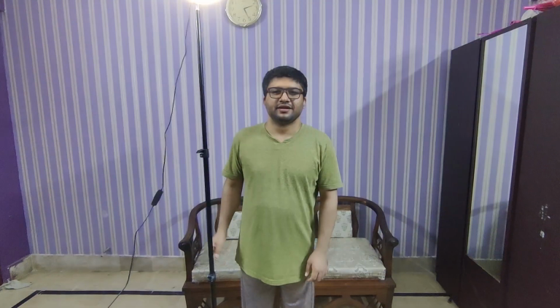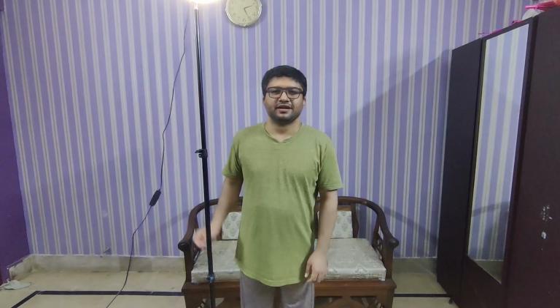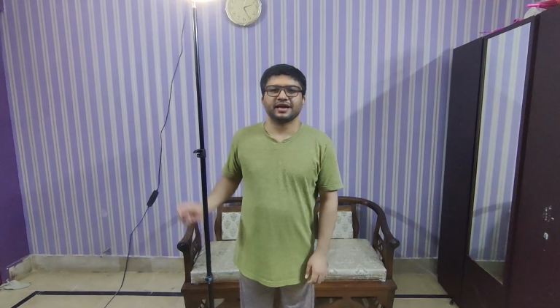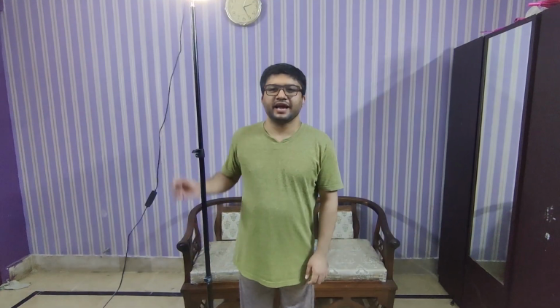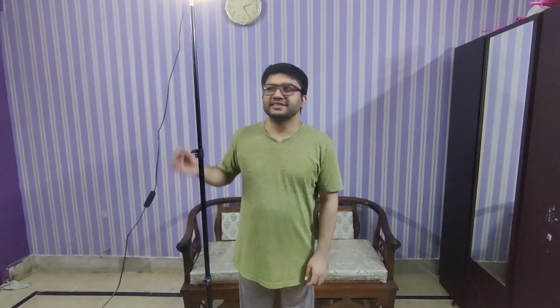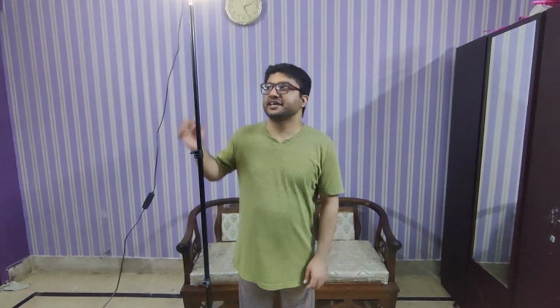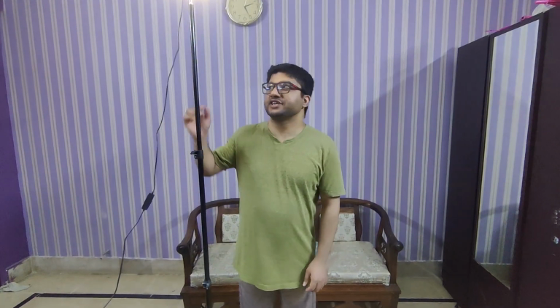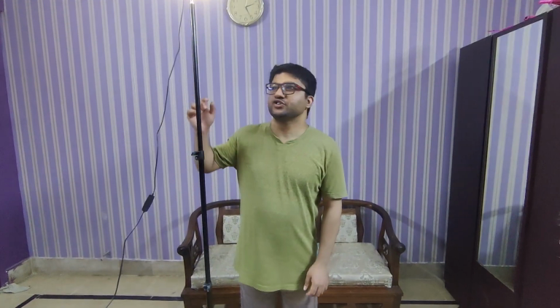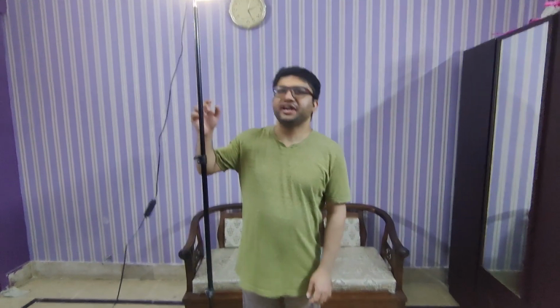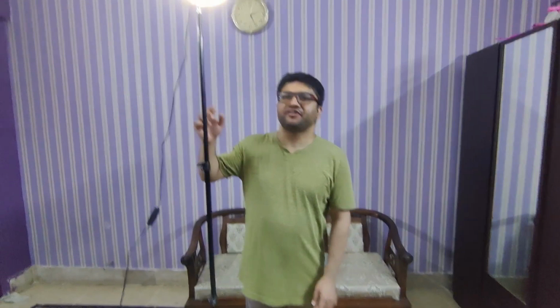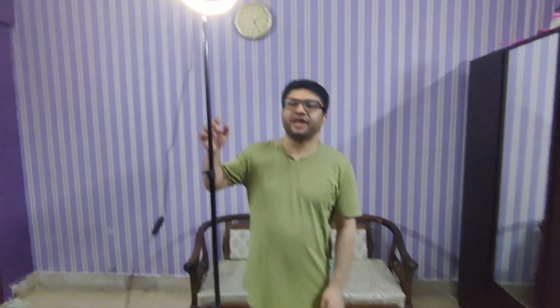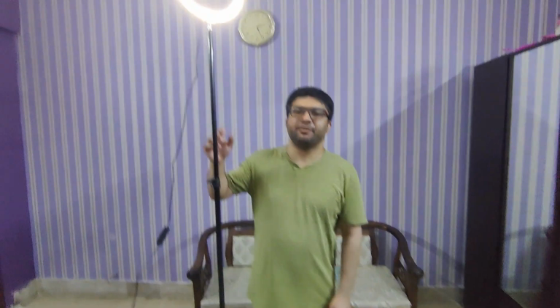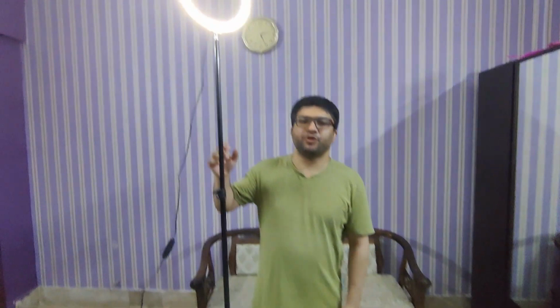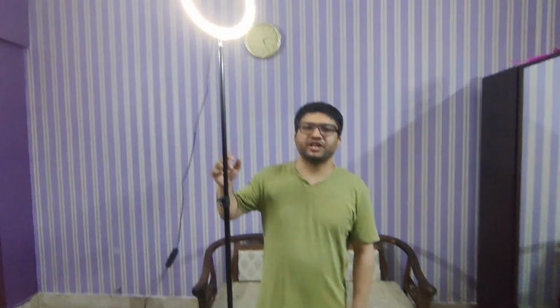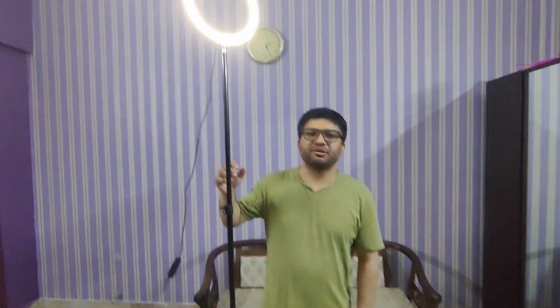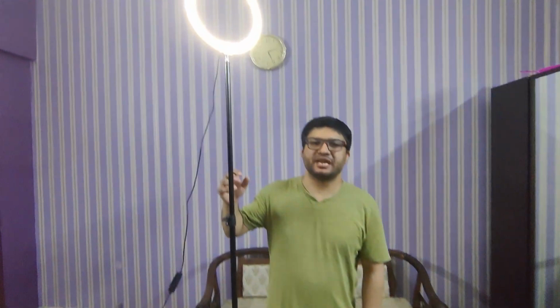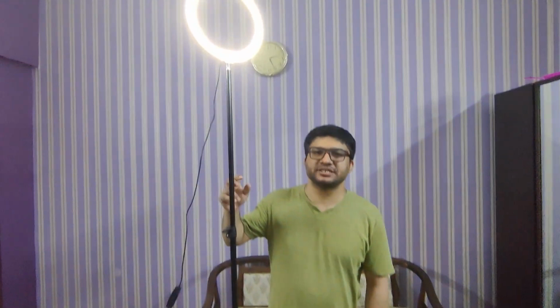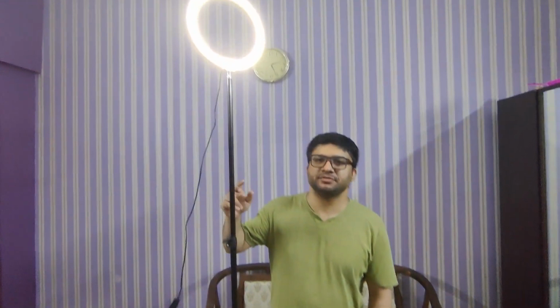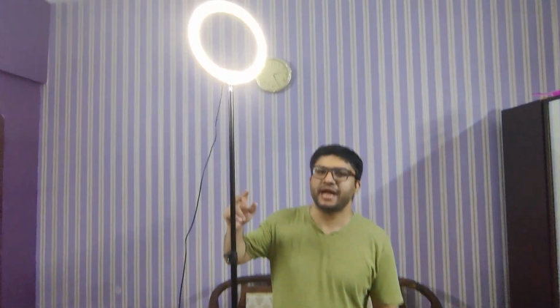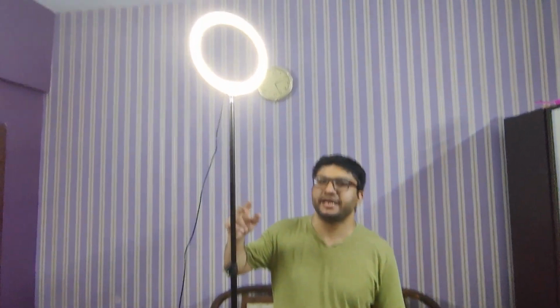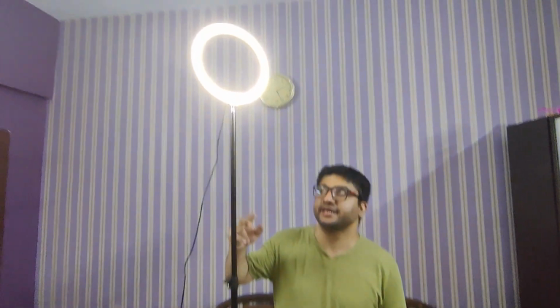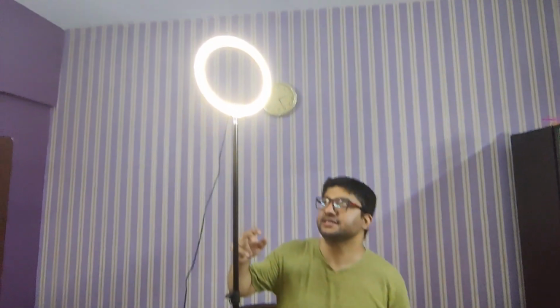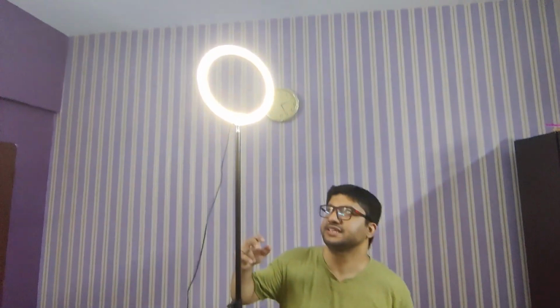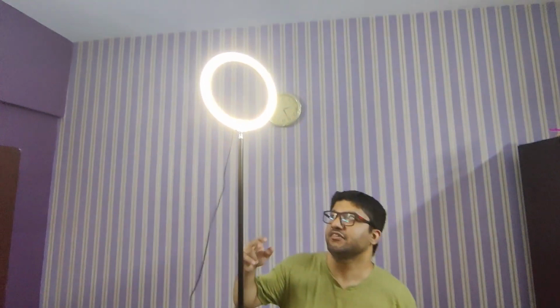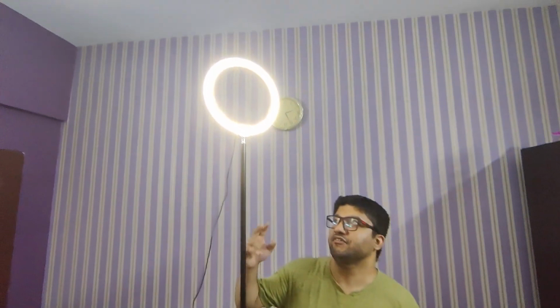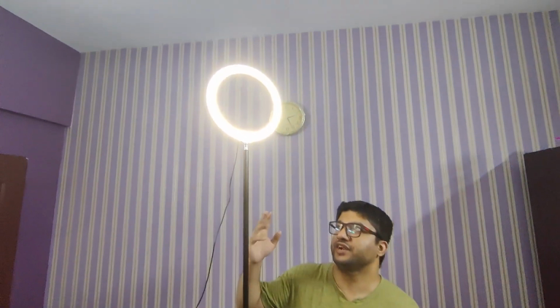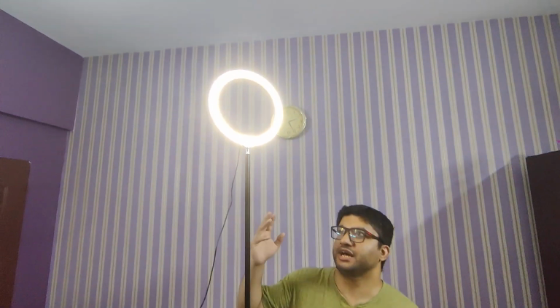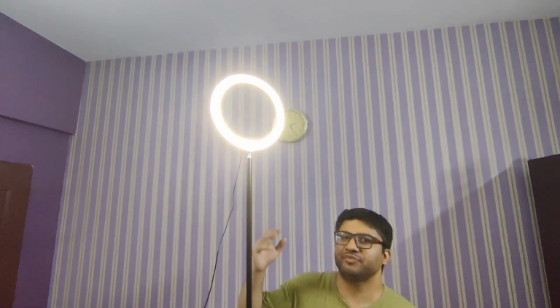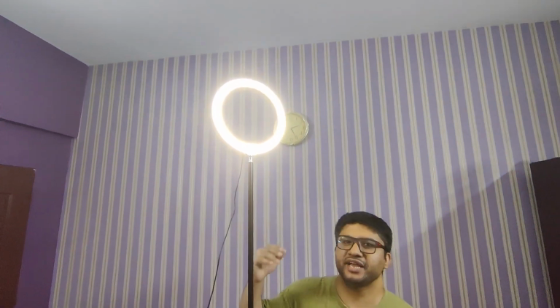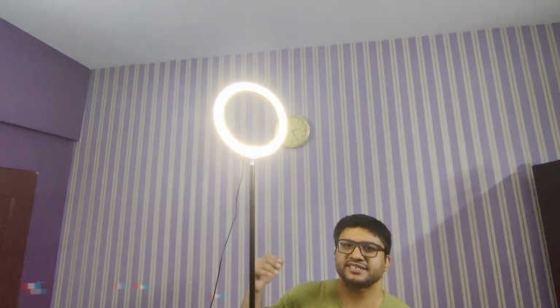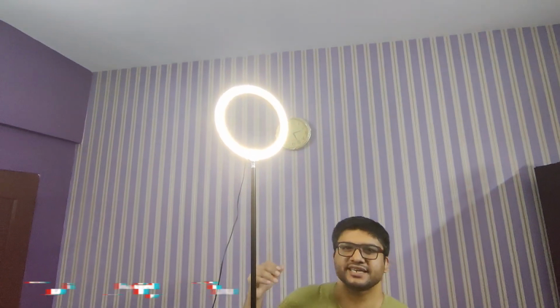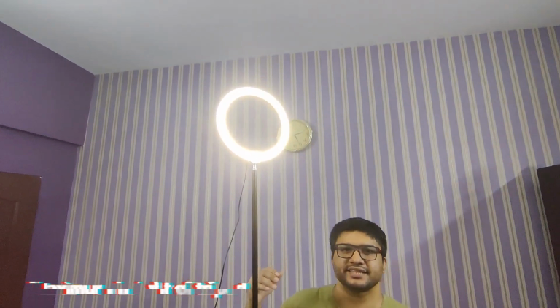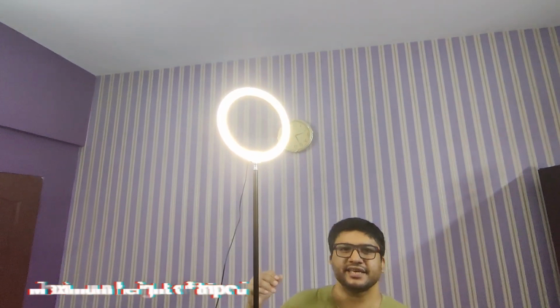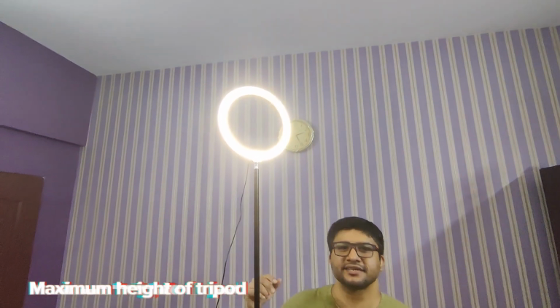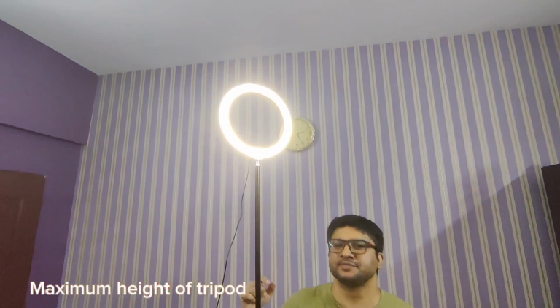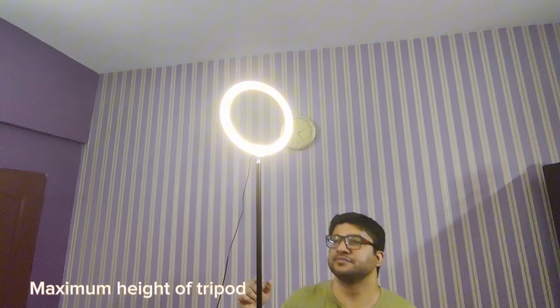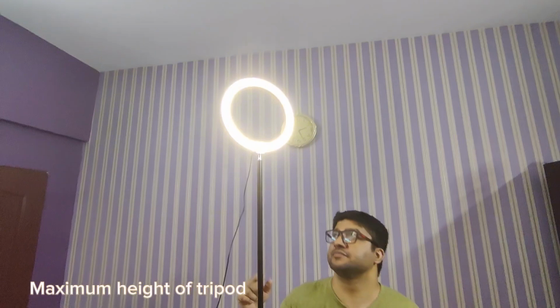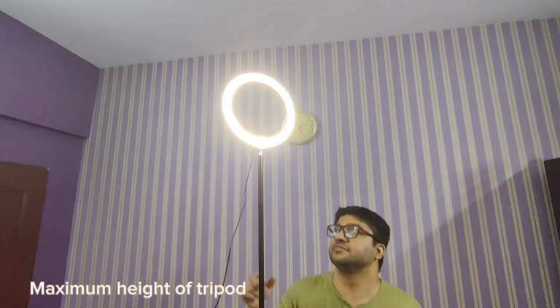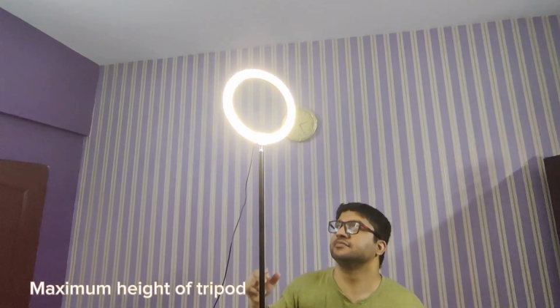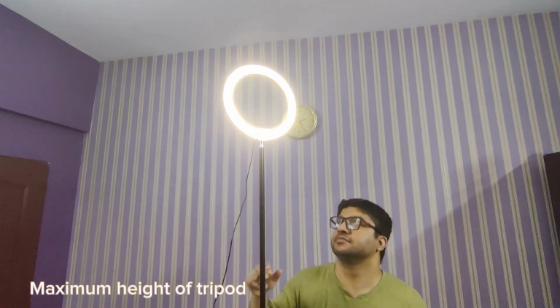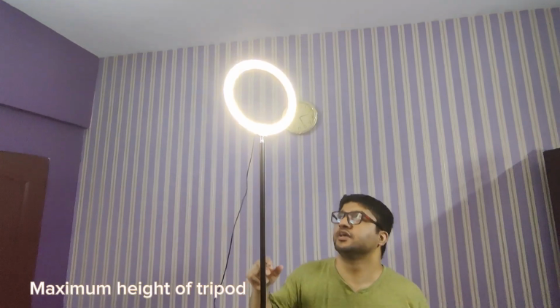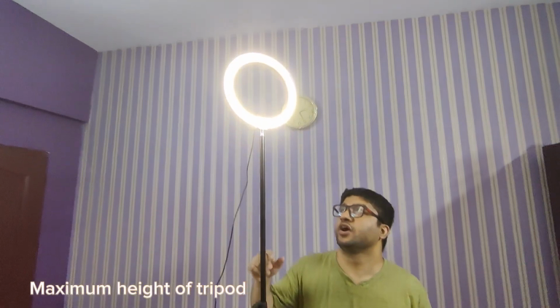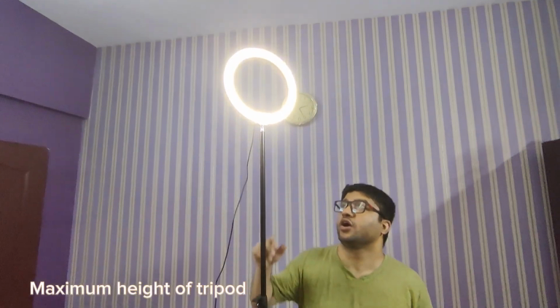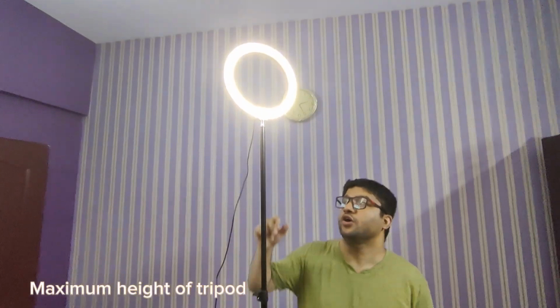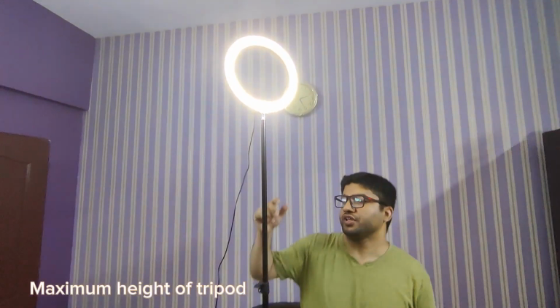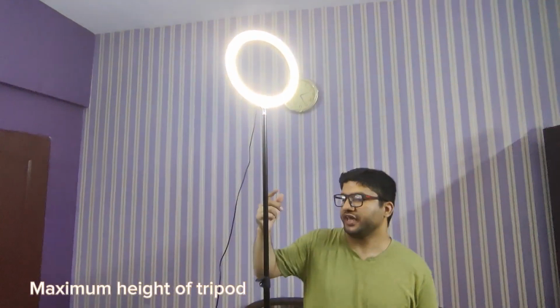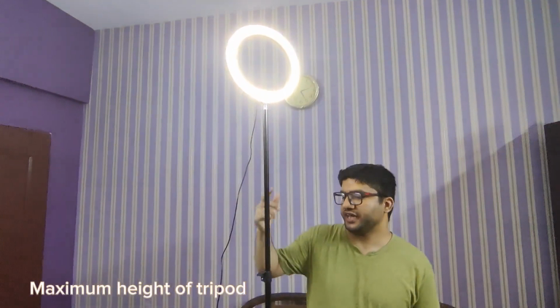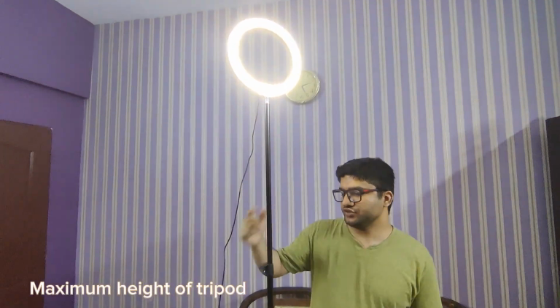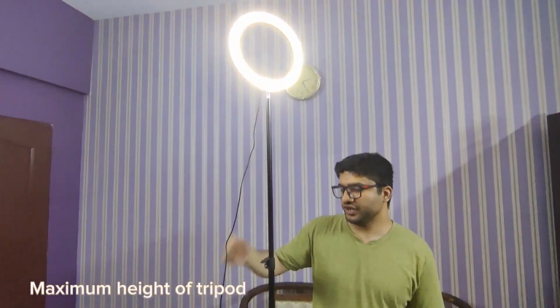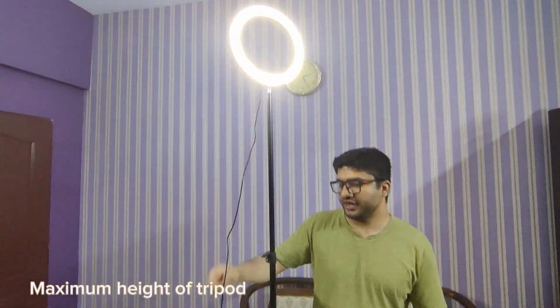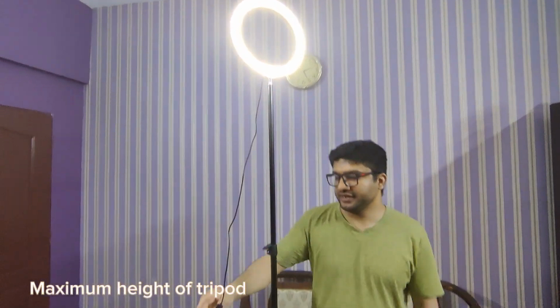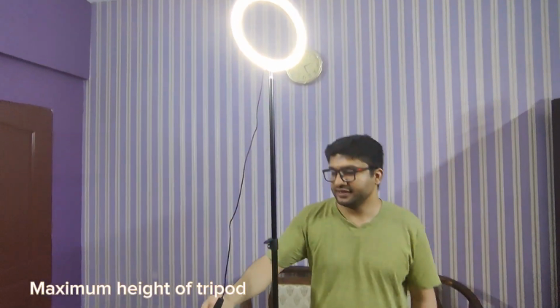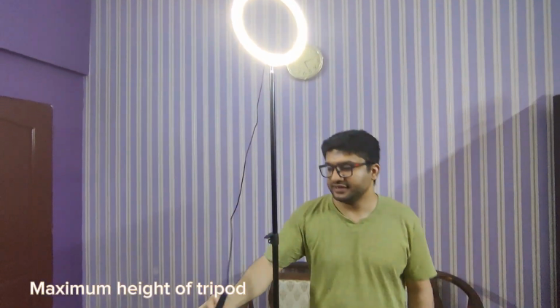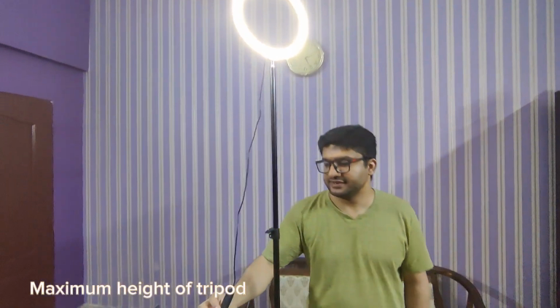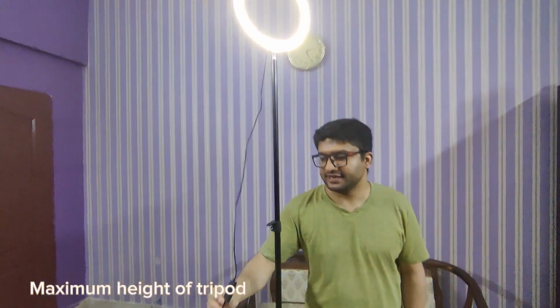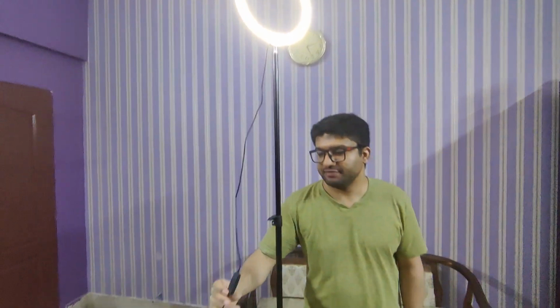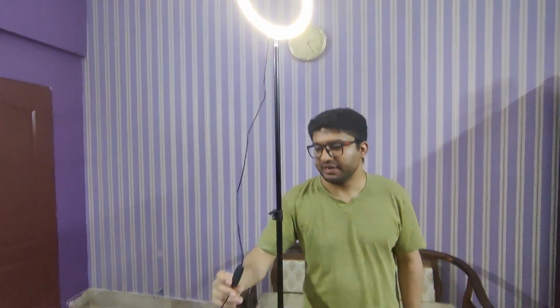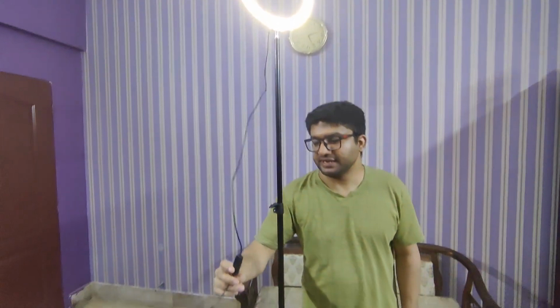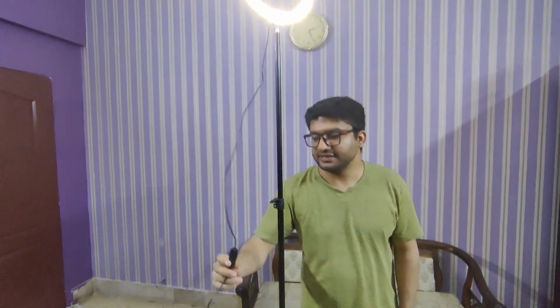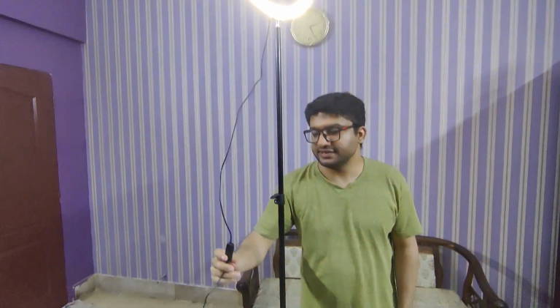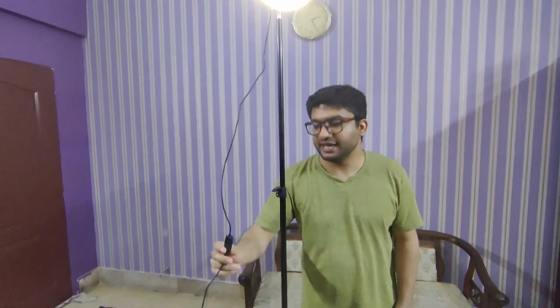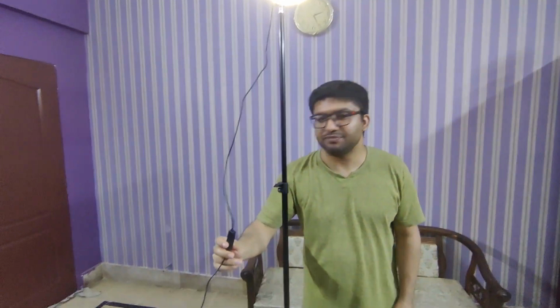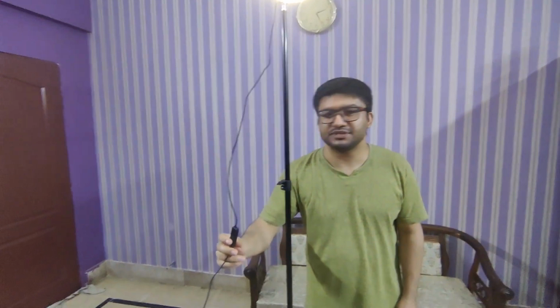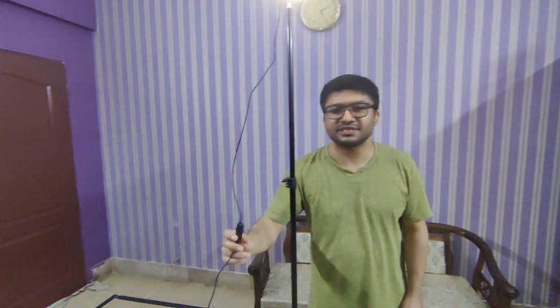Guys, this is the maximum height. The color is adjustable in size, and you can adjust the brightness.